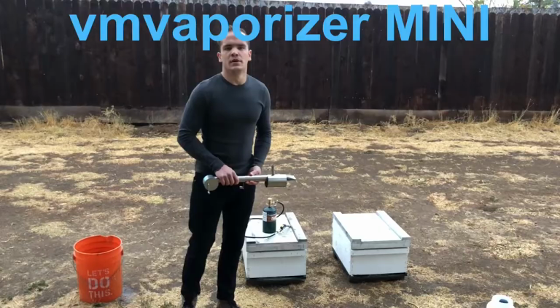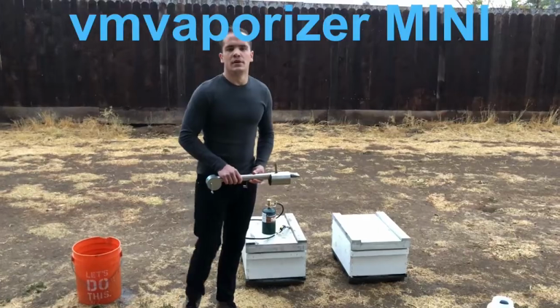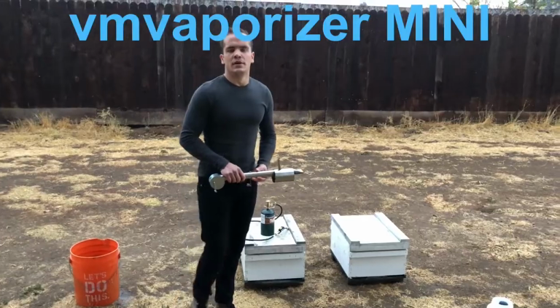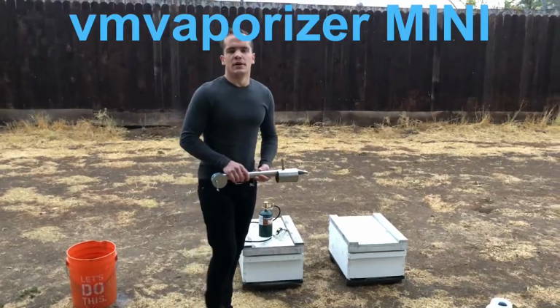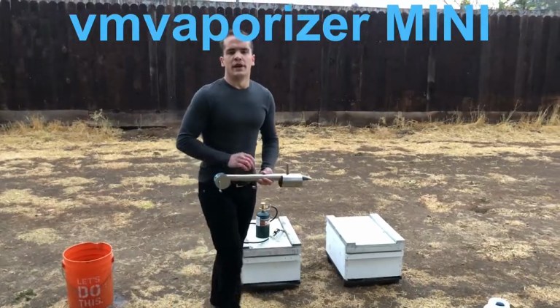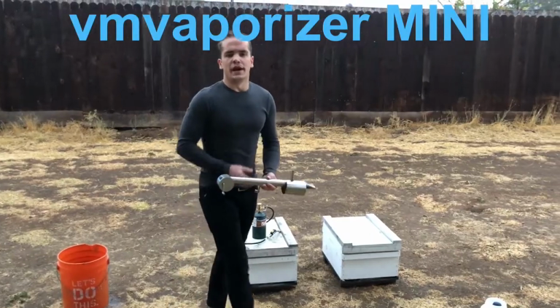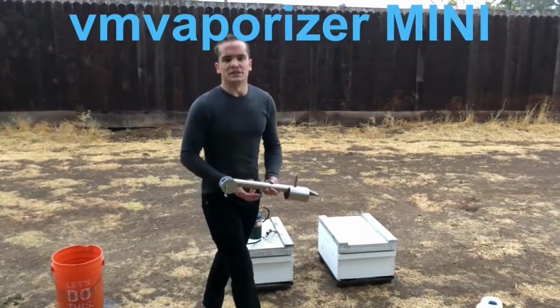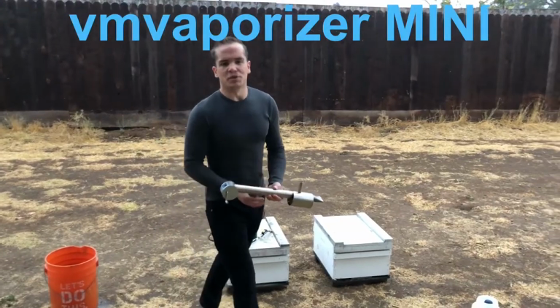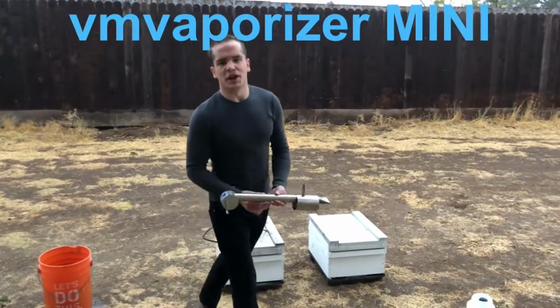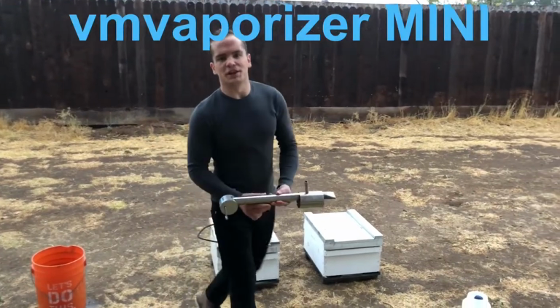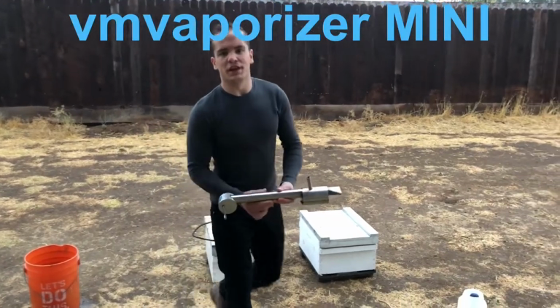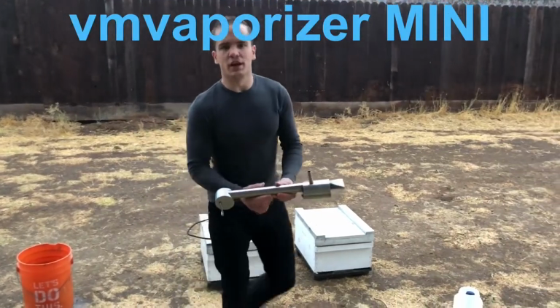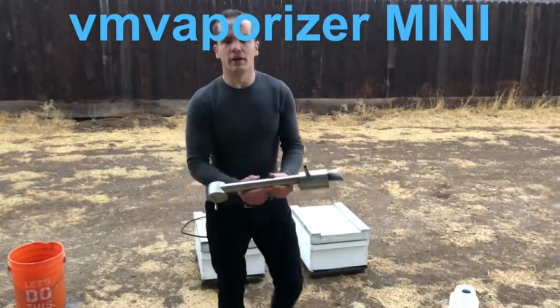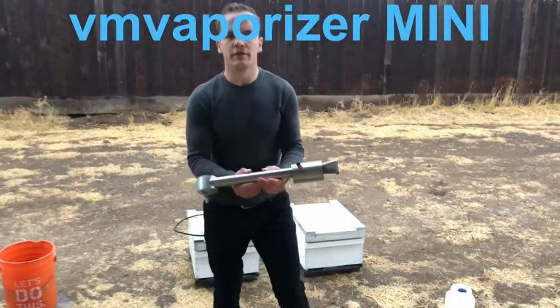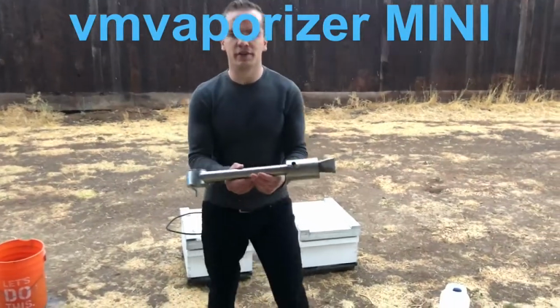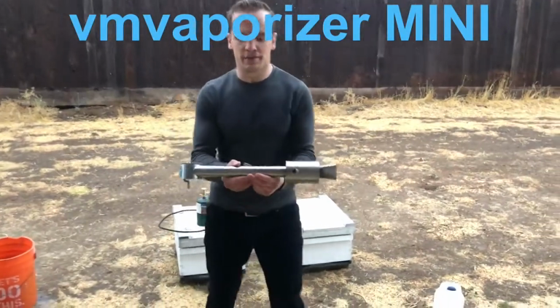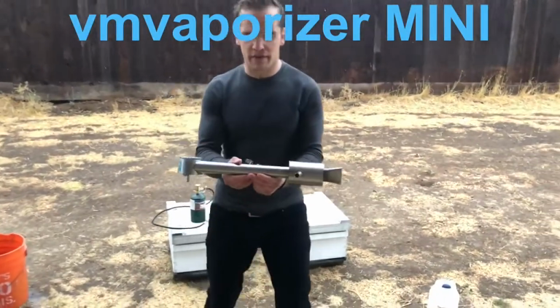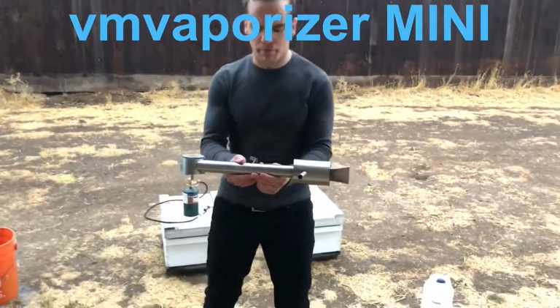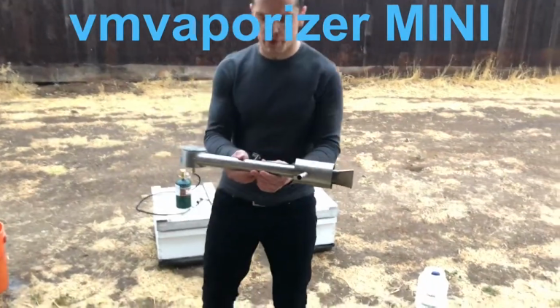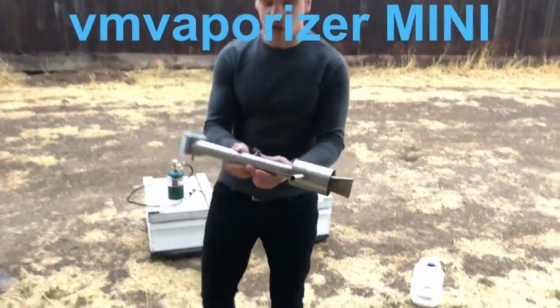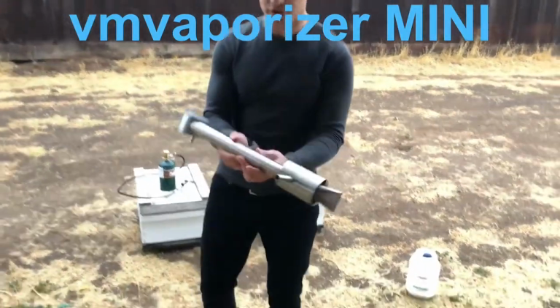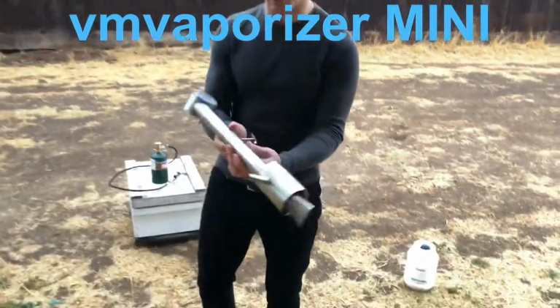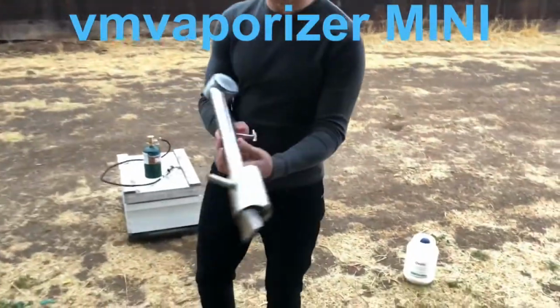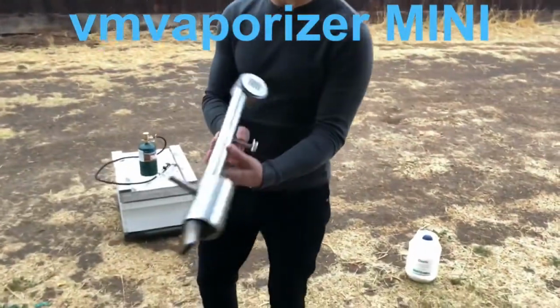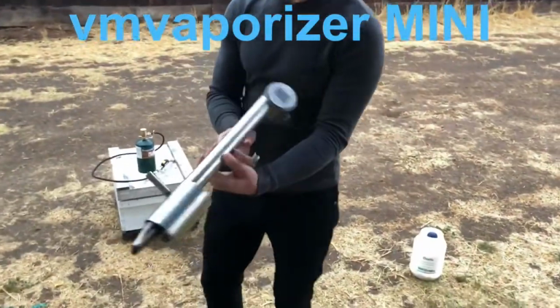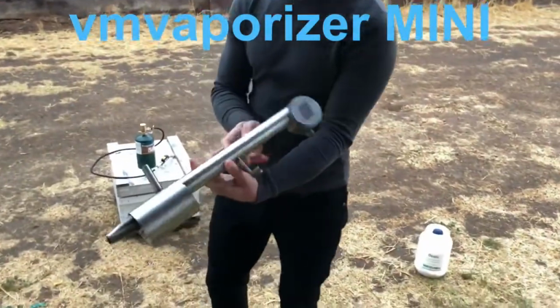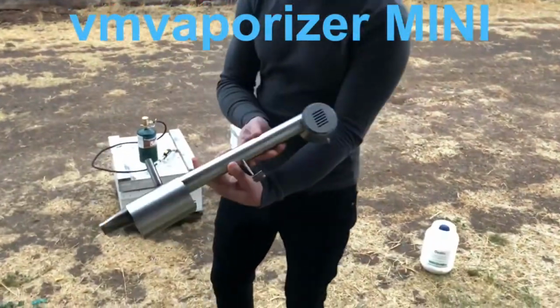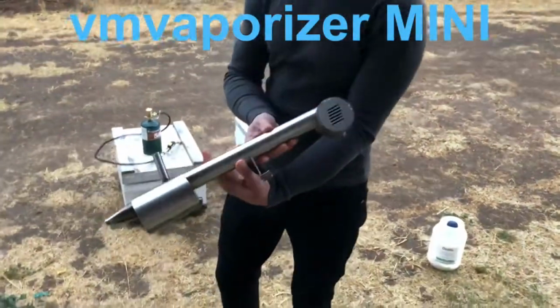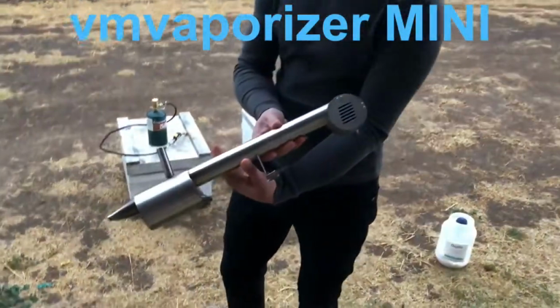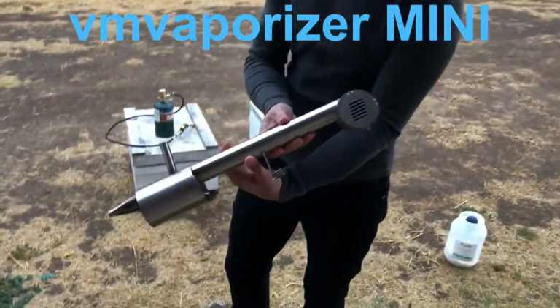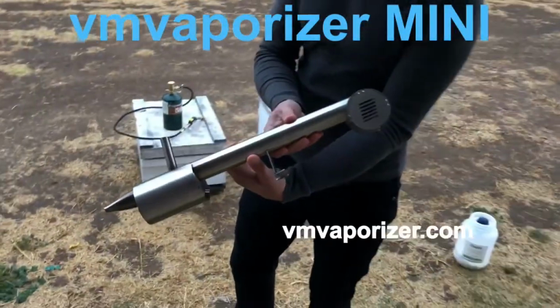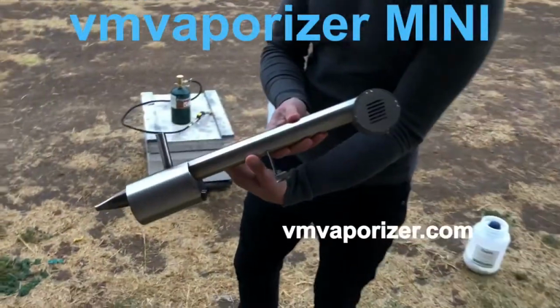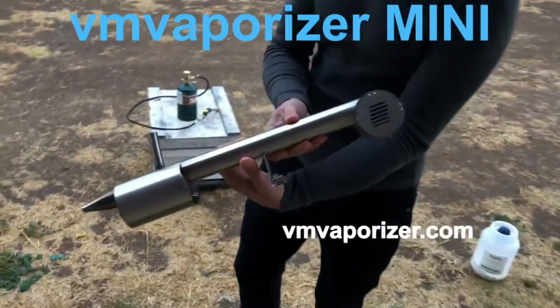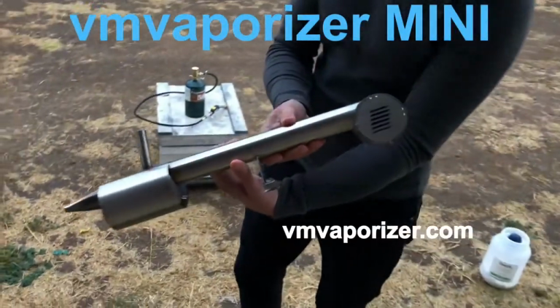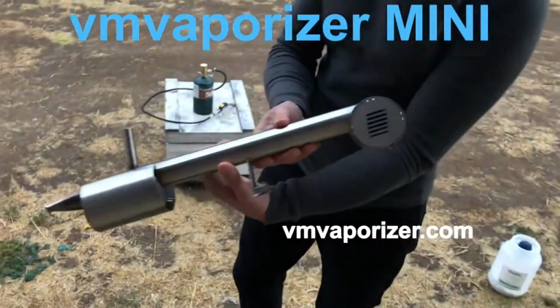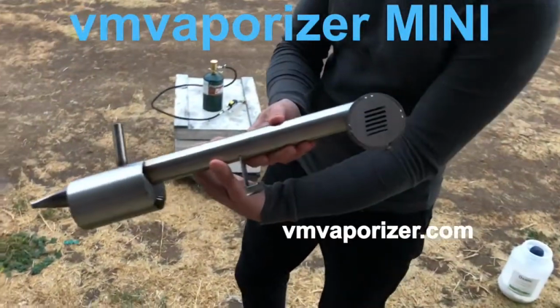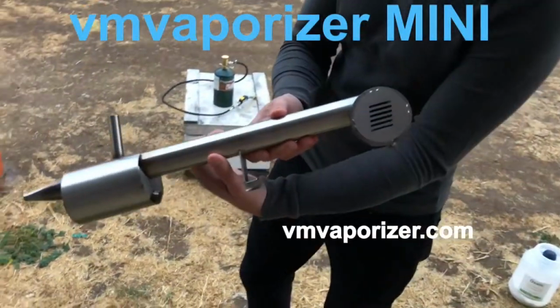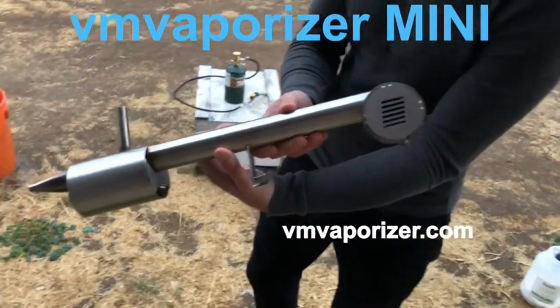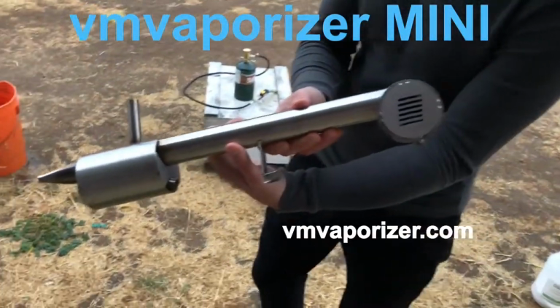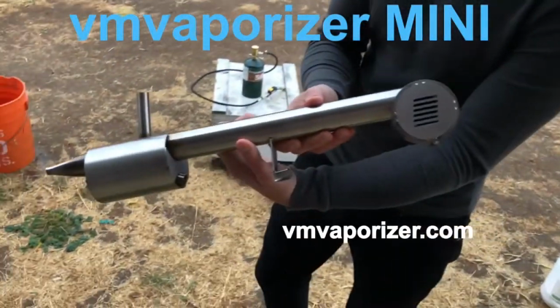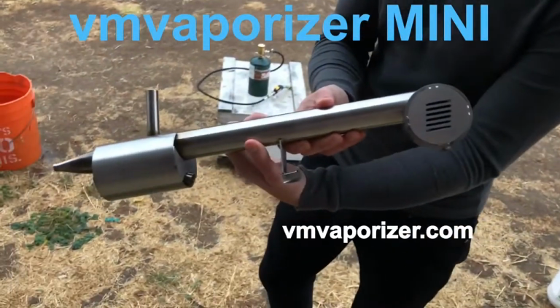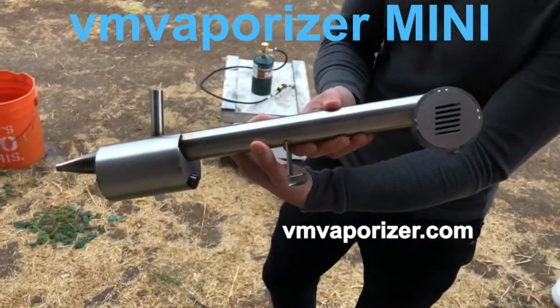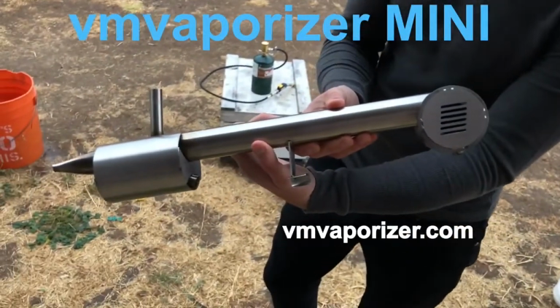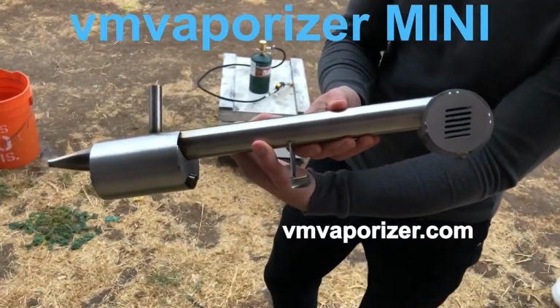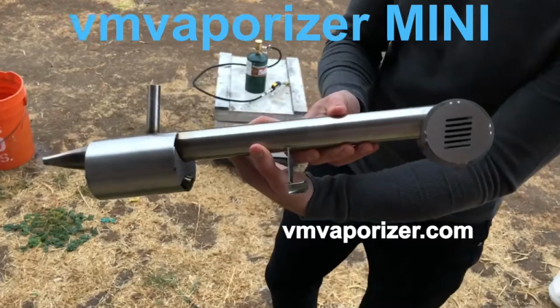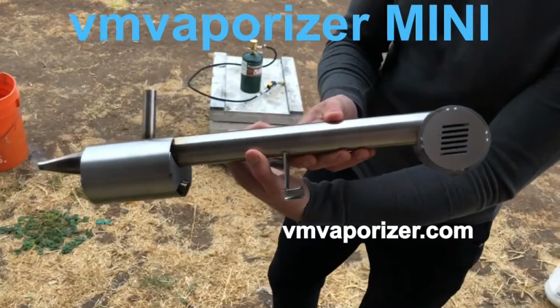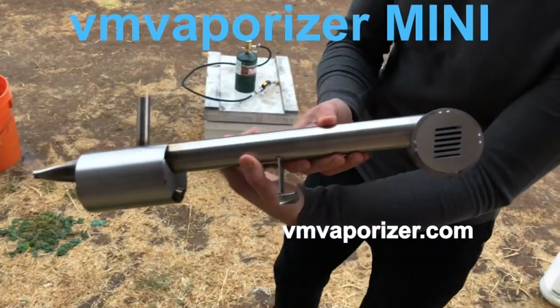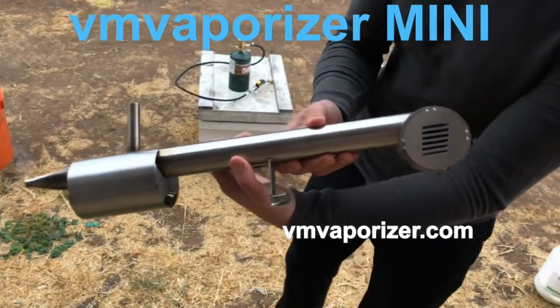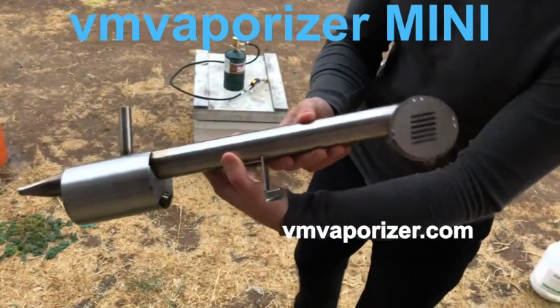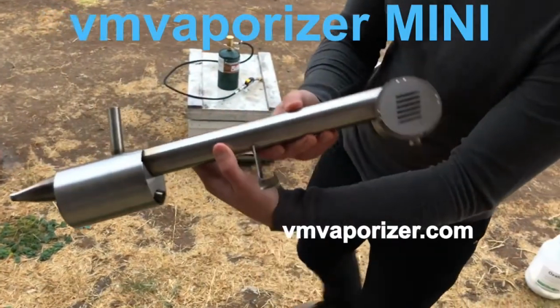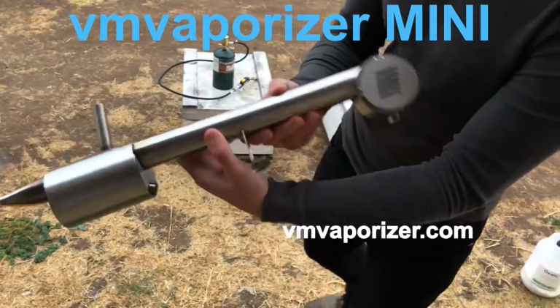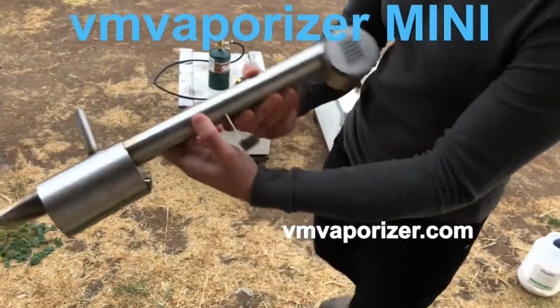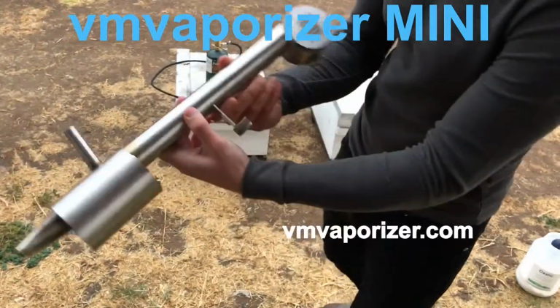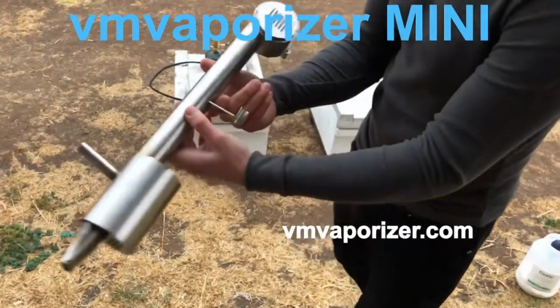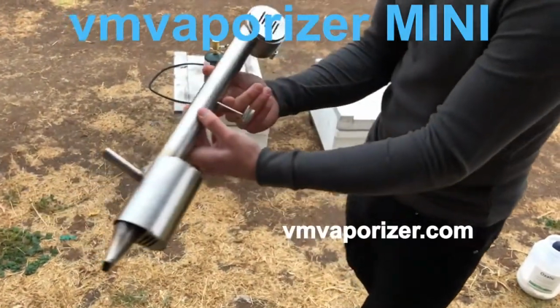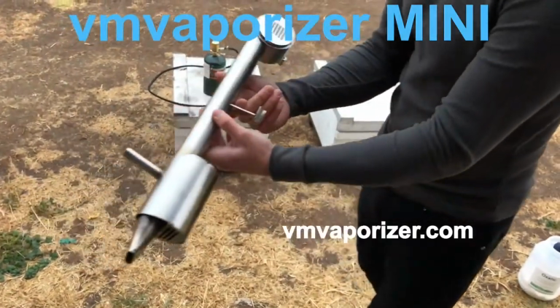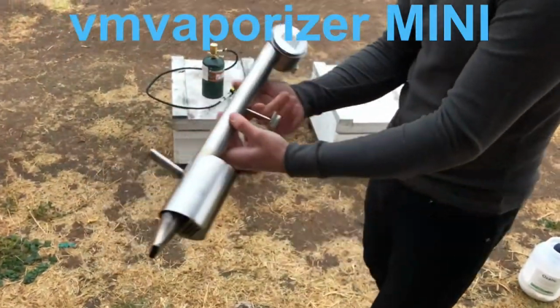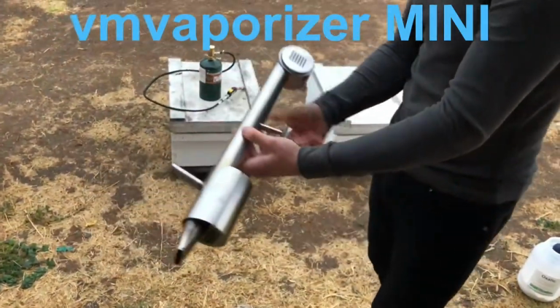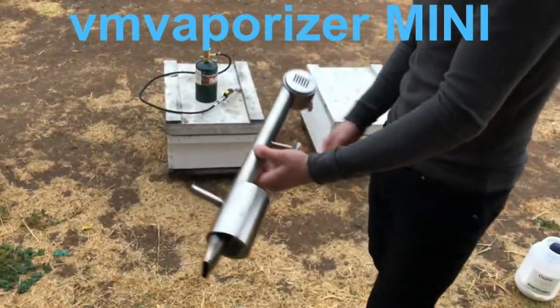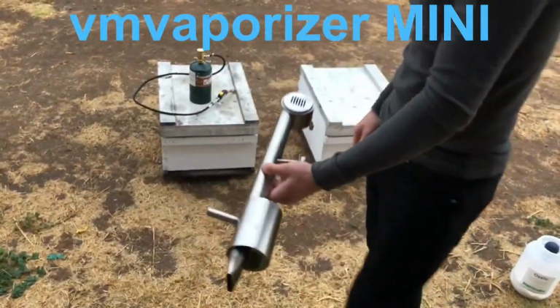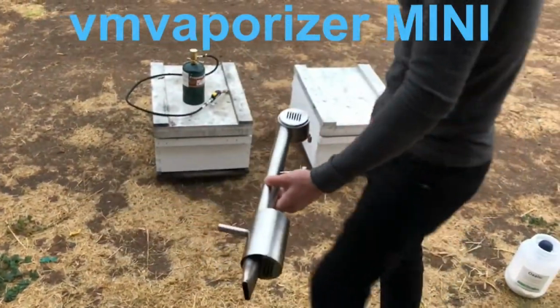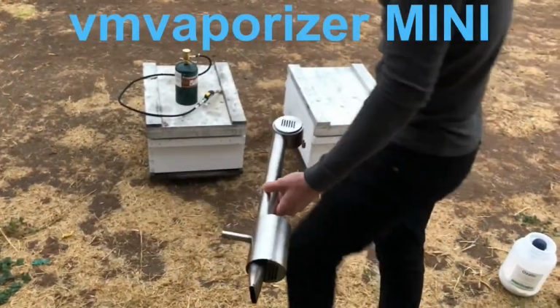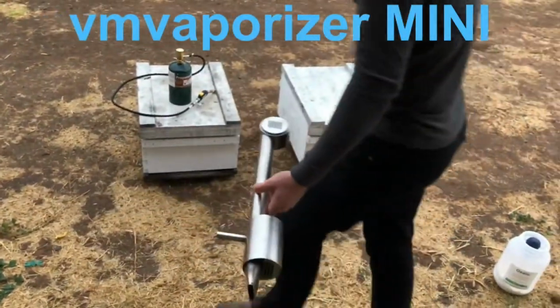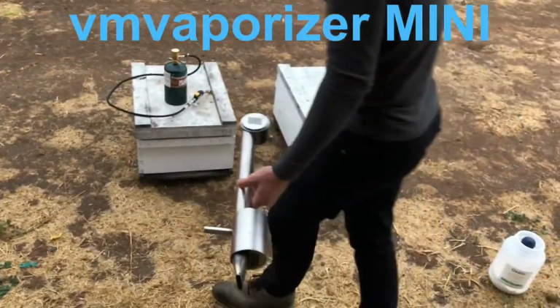Hey guys, we got the VM Vaporizer Mini here. I'm going to show you guys how it works and how to operate it, how to run it.